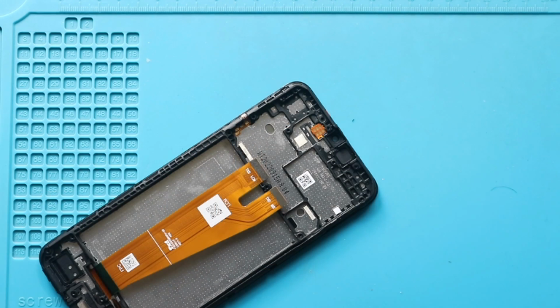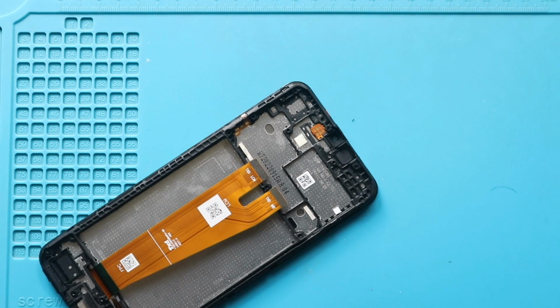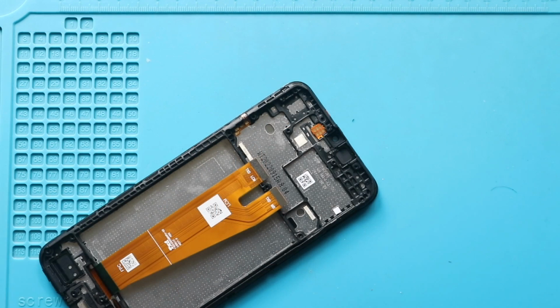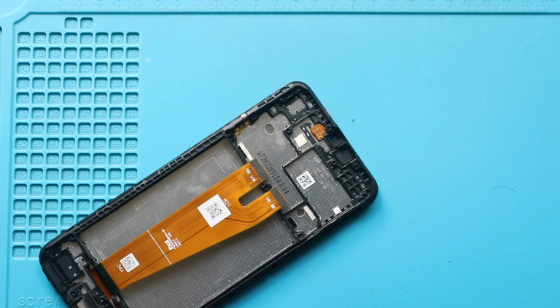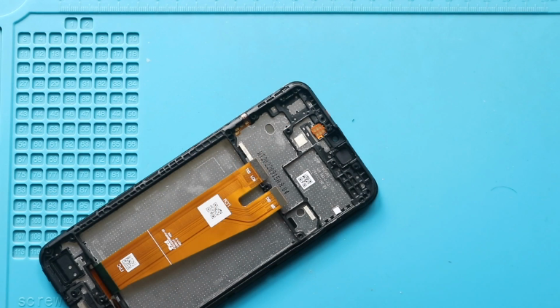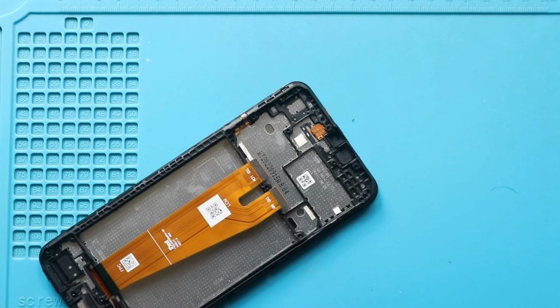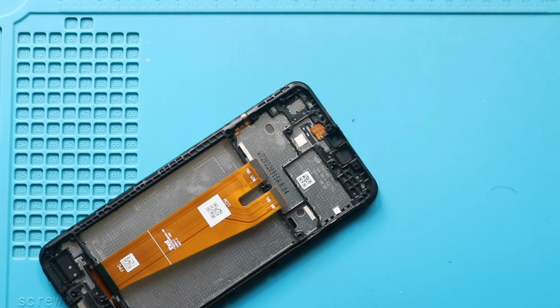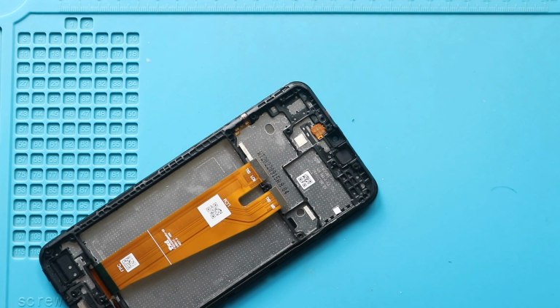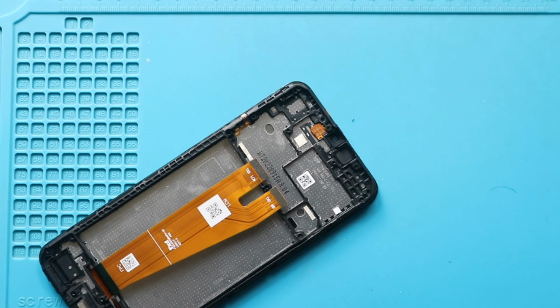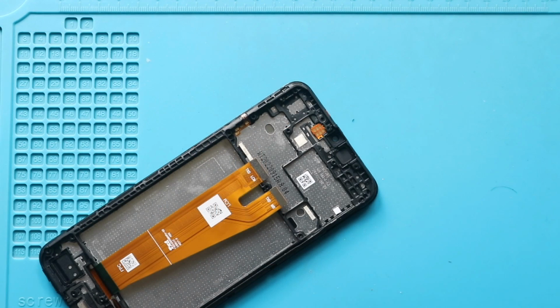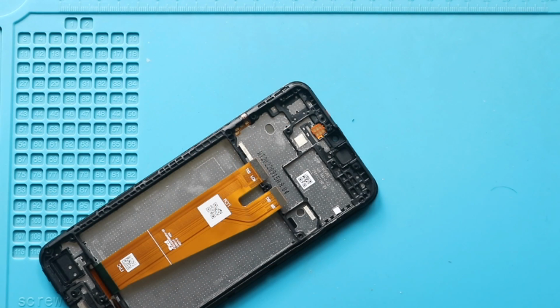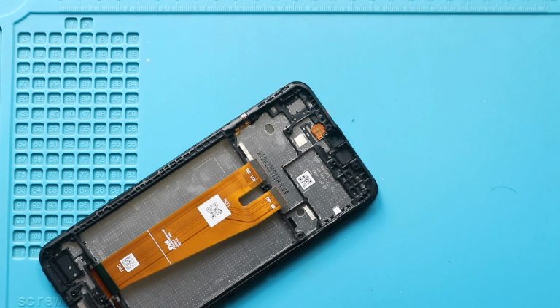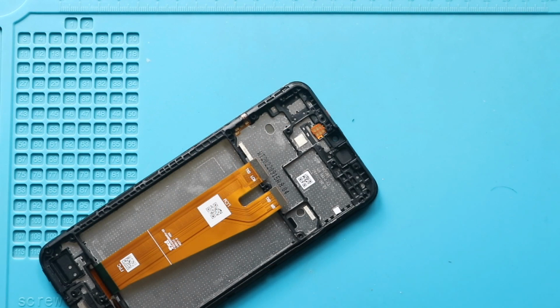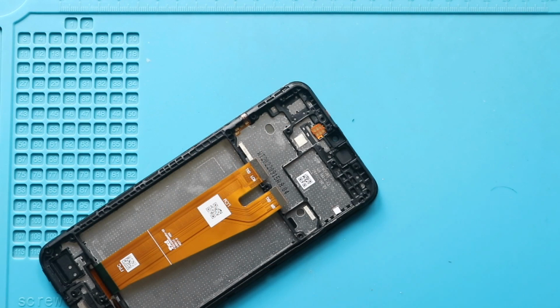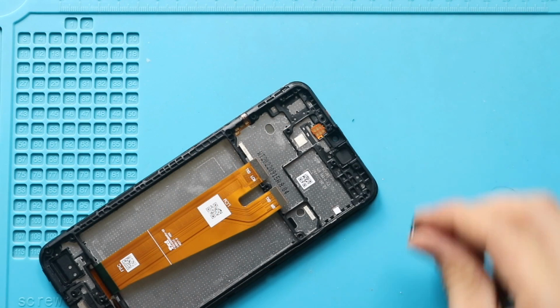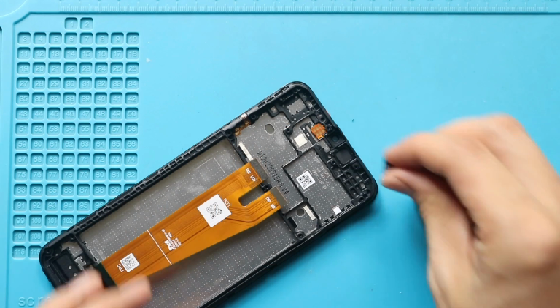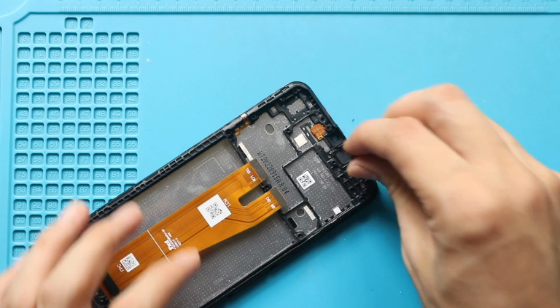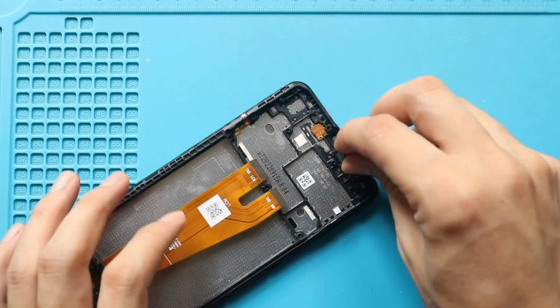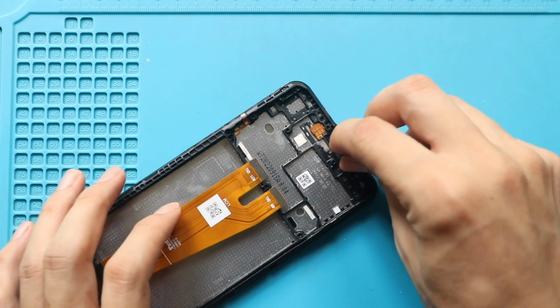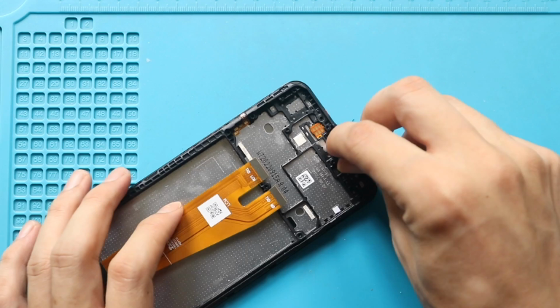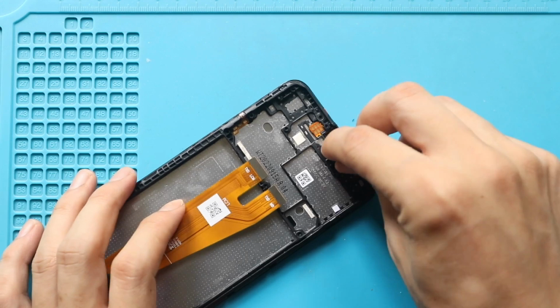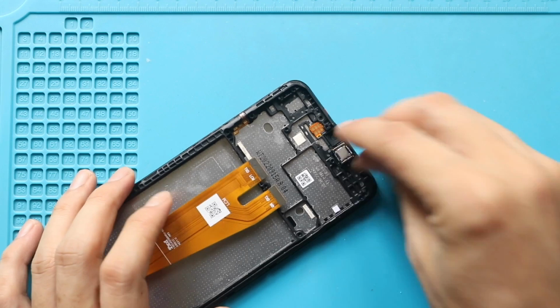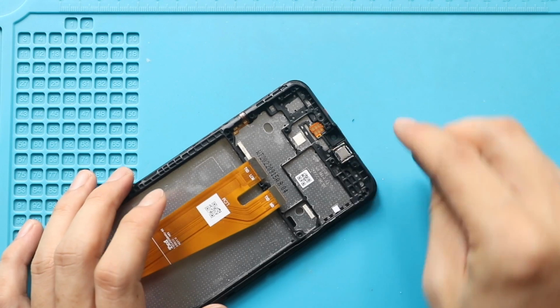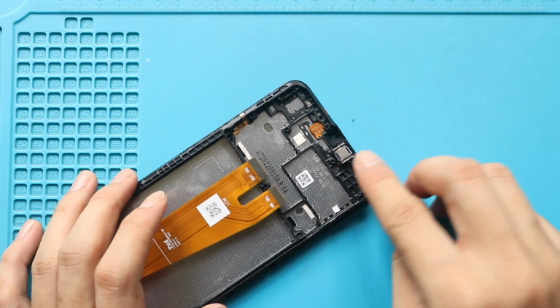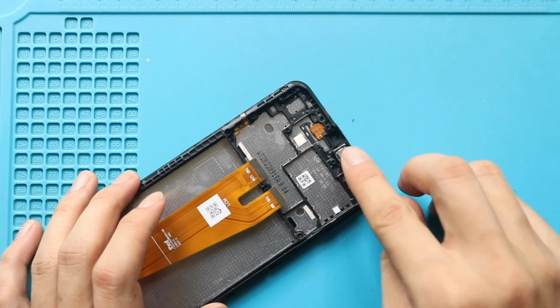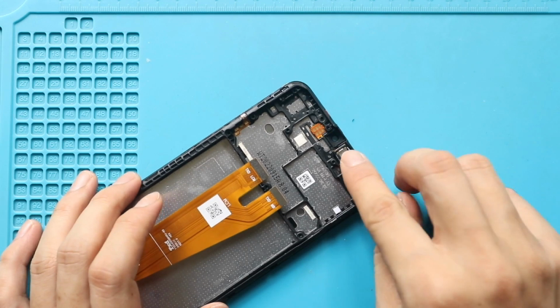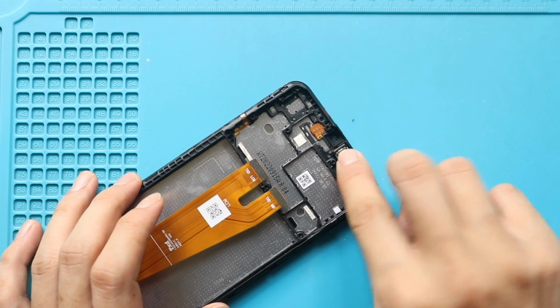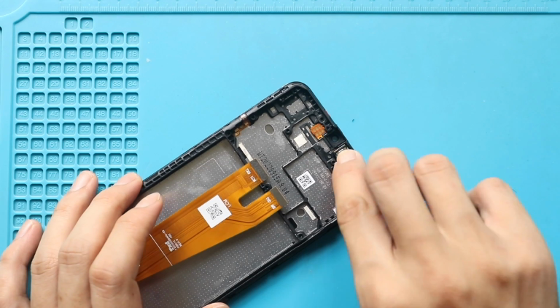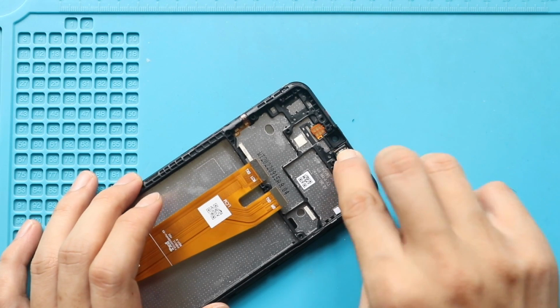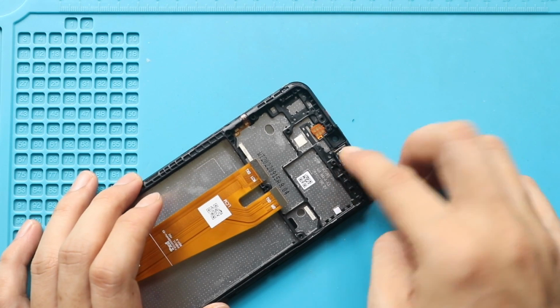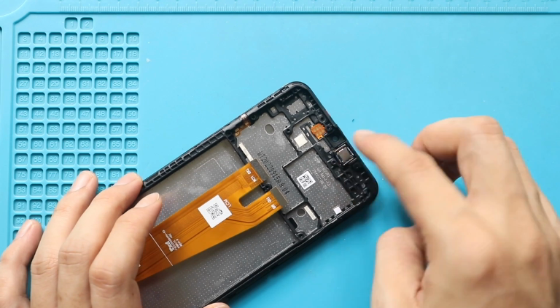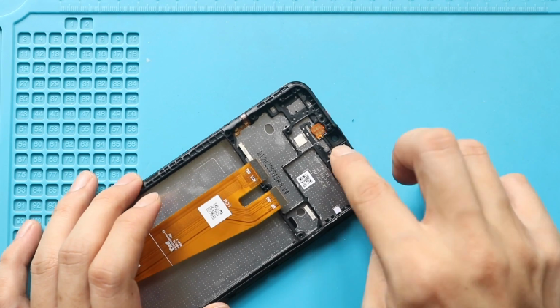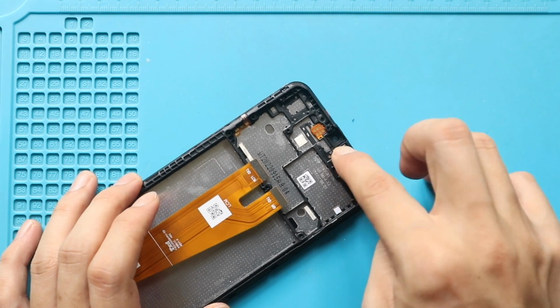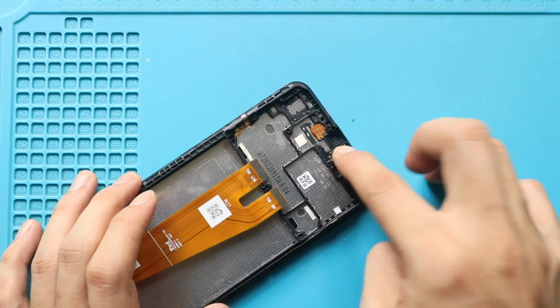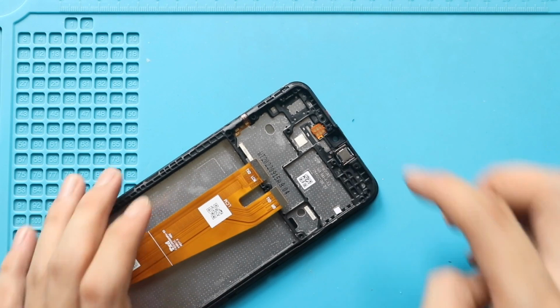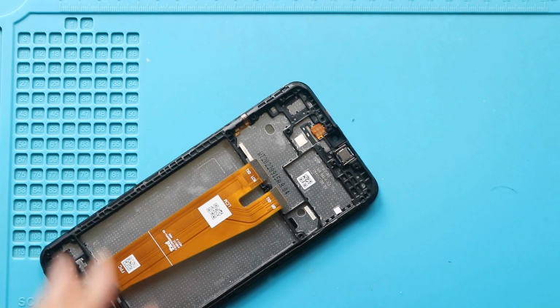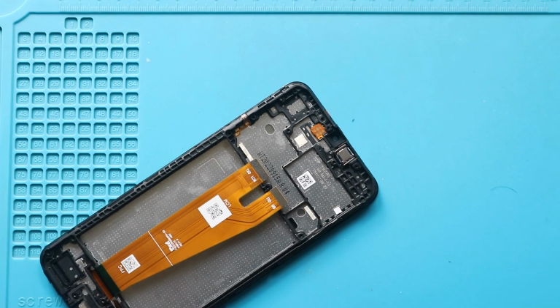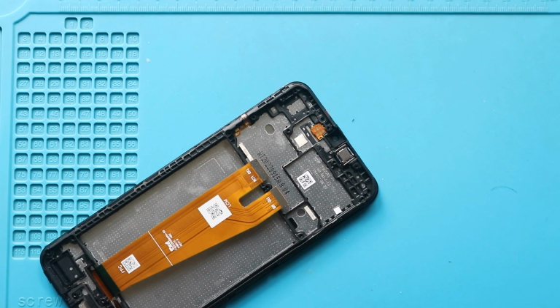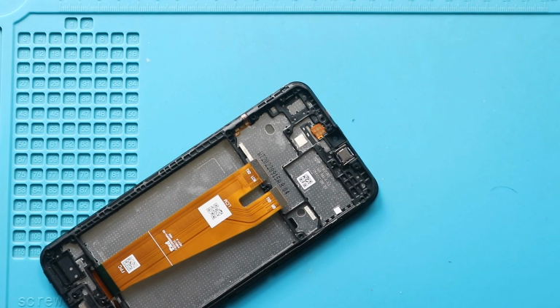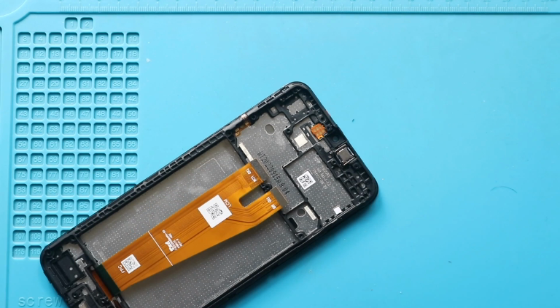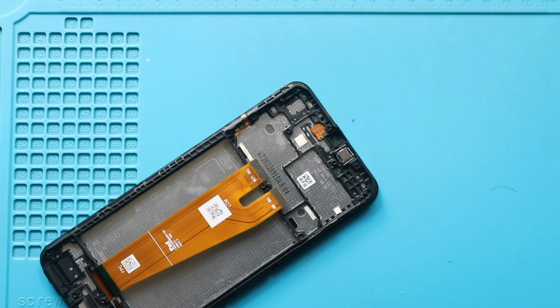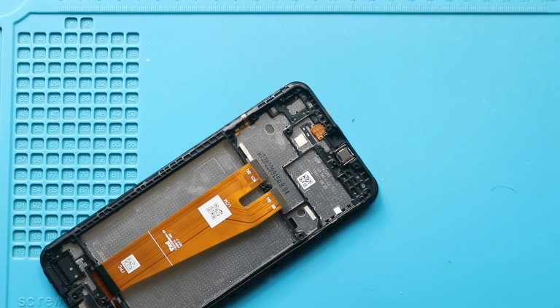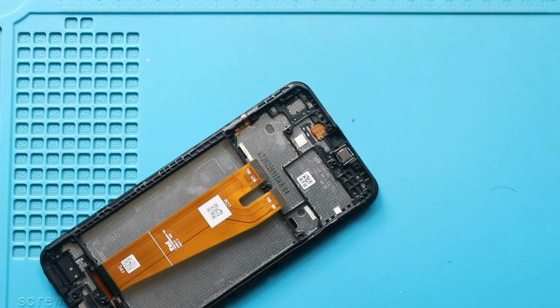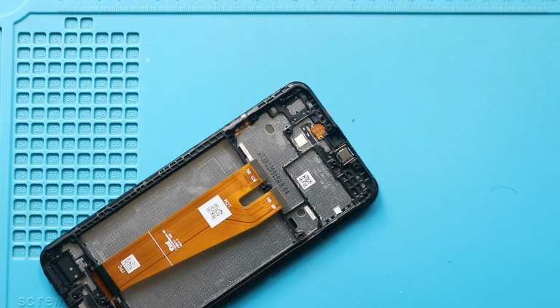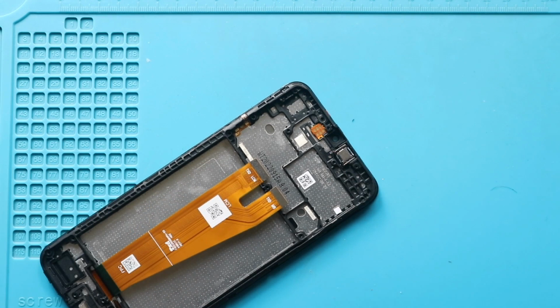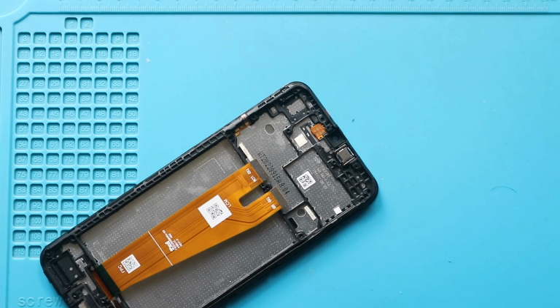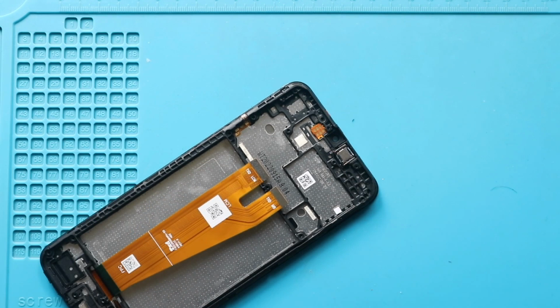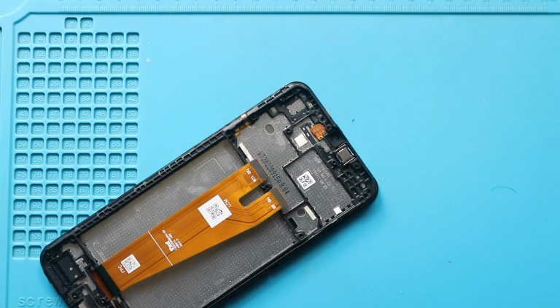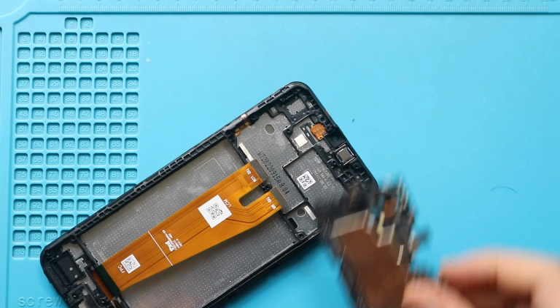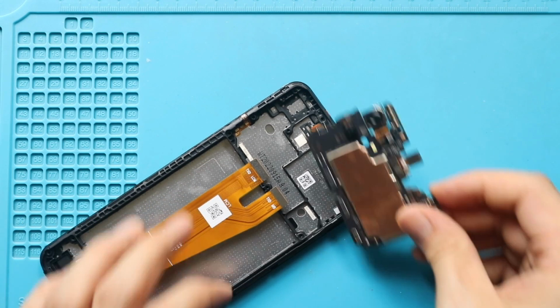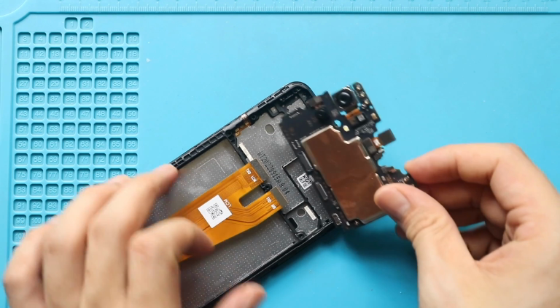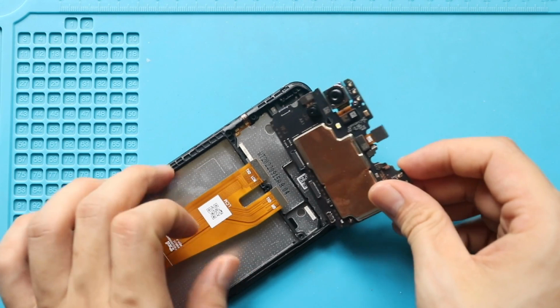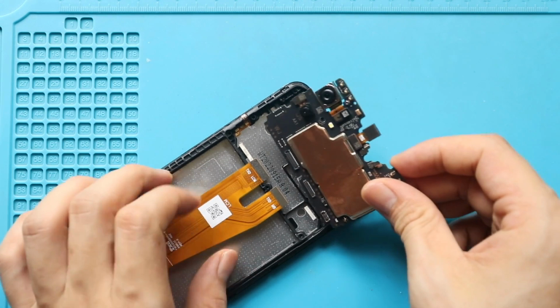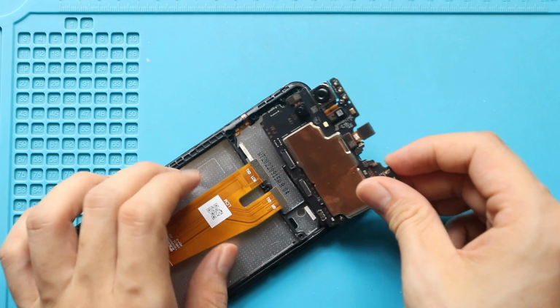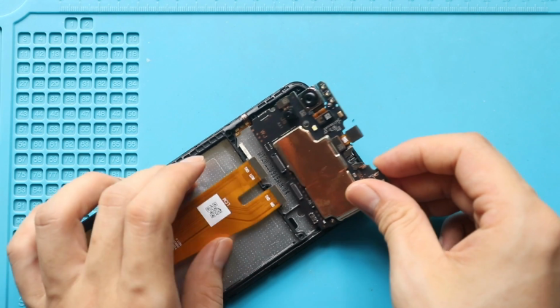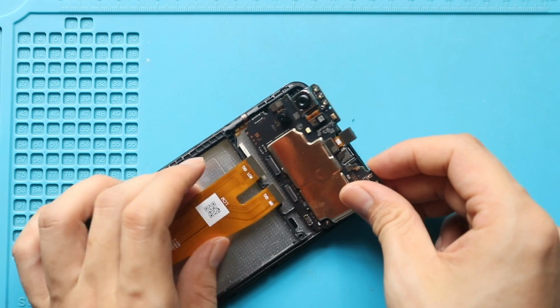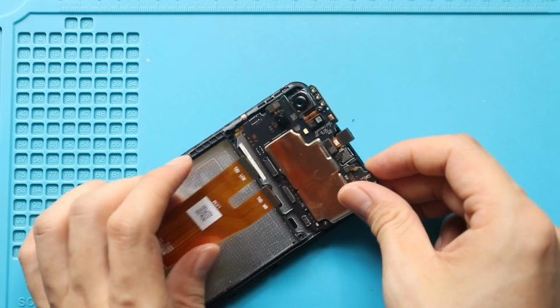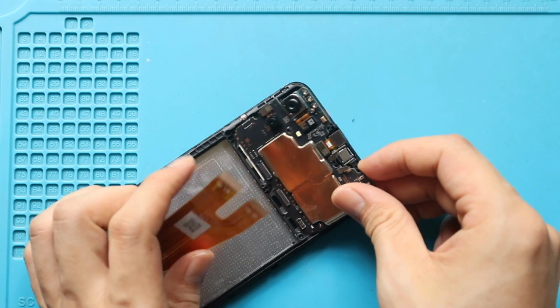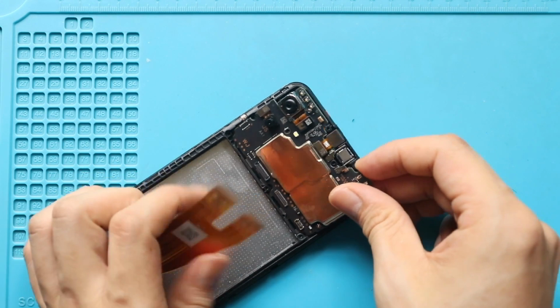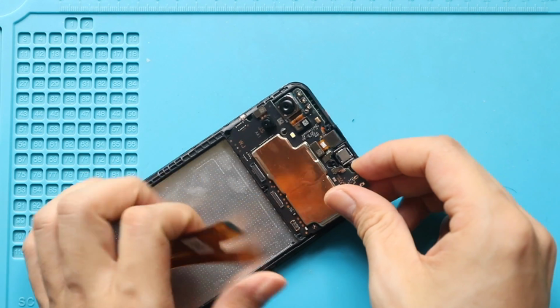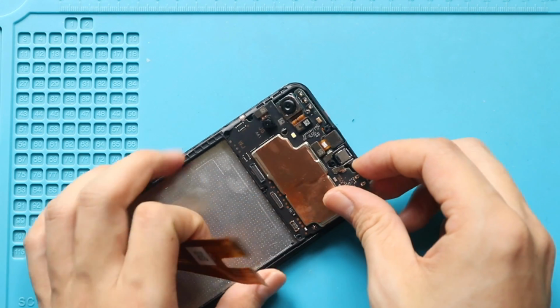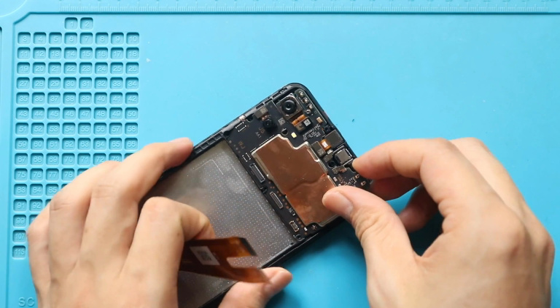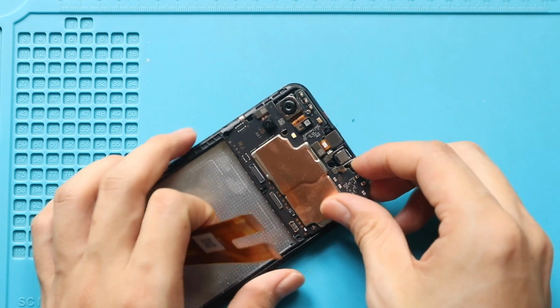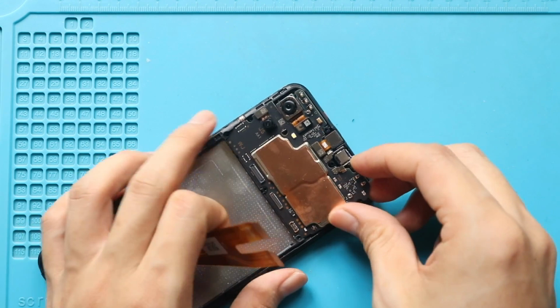Next, secure the earpiece speaker. Then place and secure the logic board on the new screen frame.